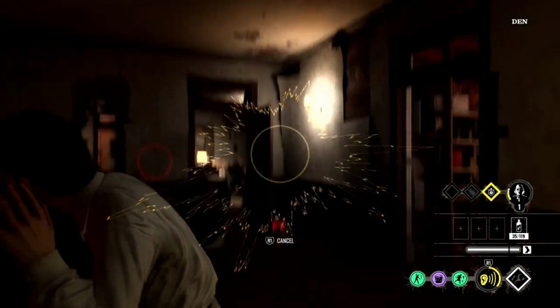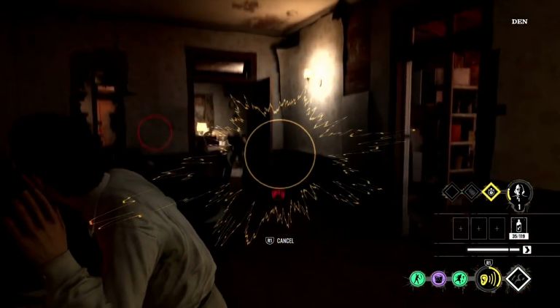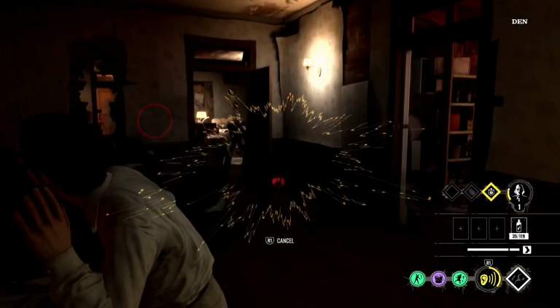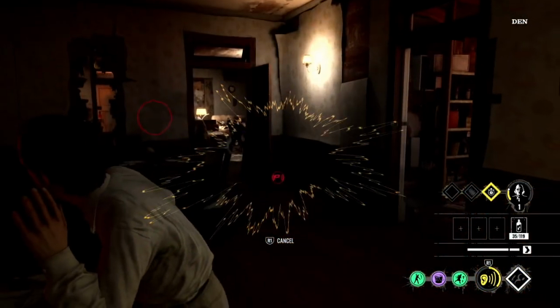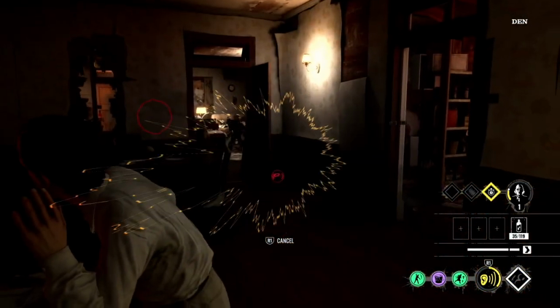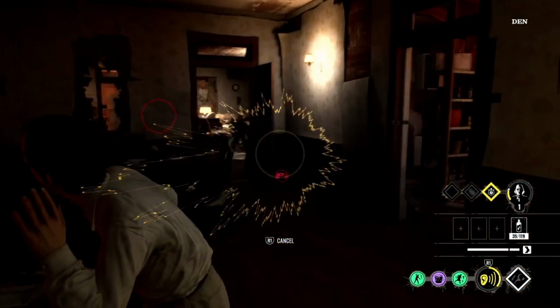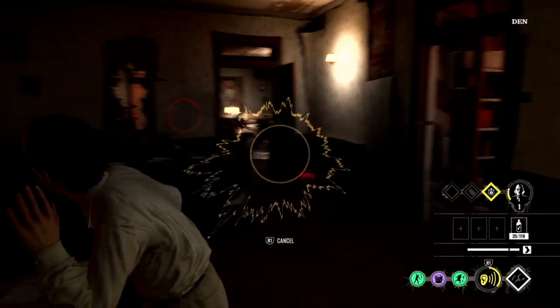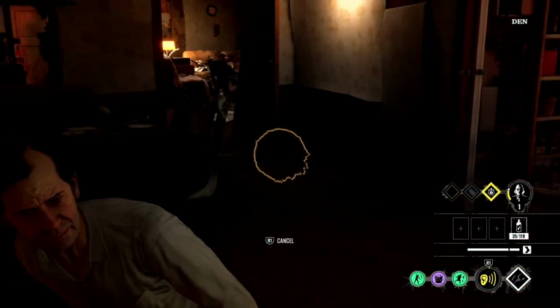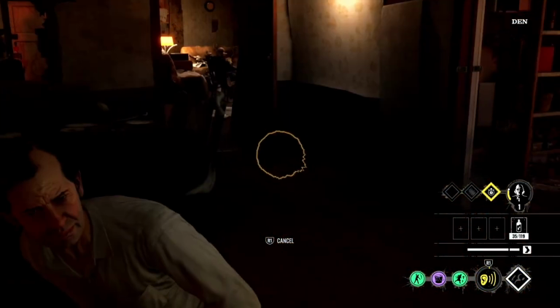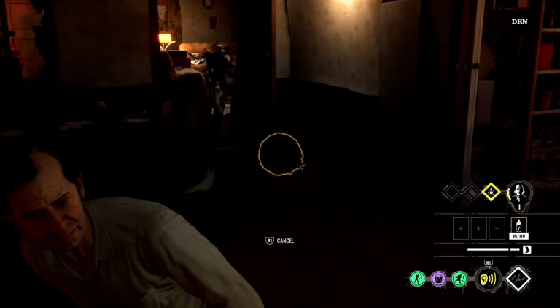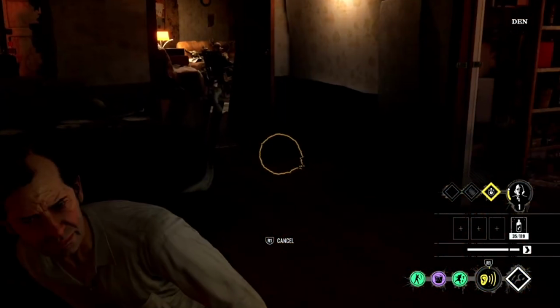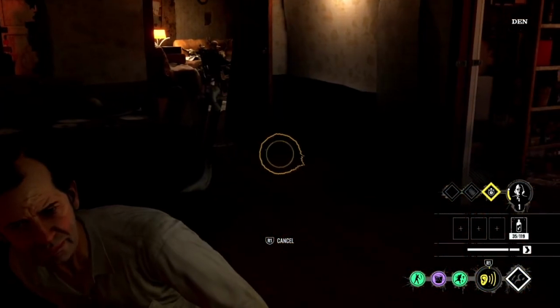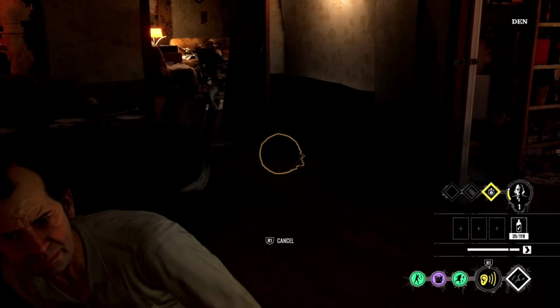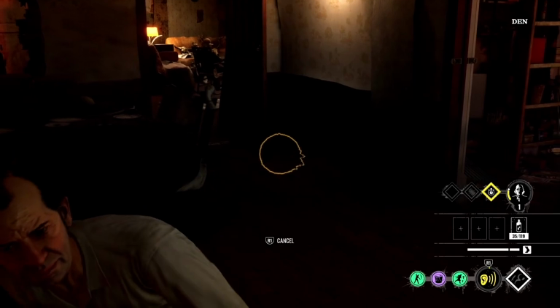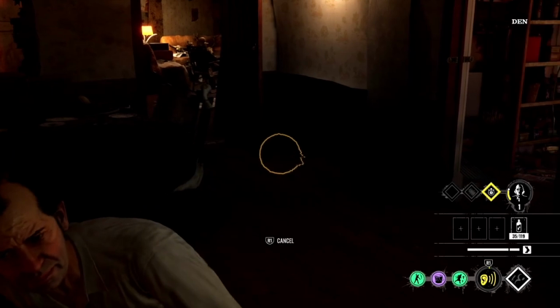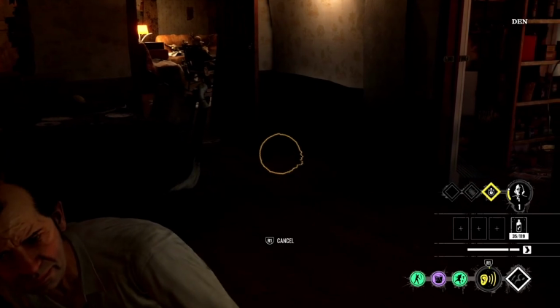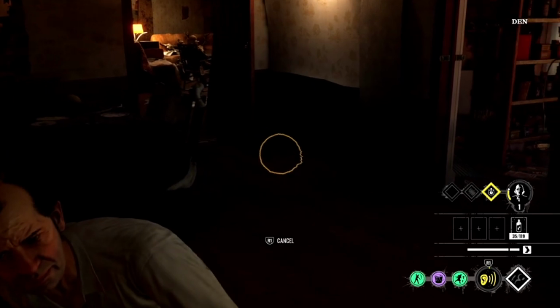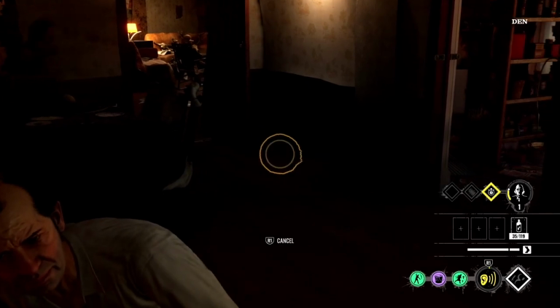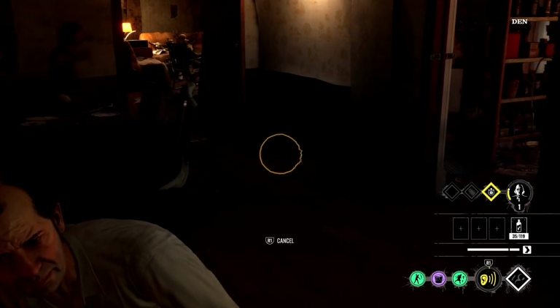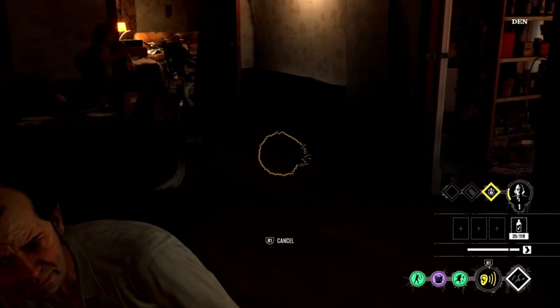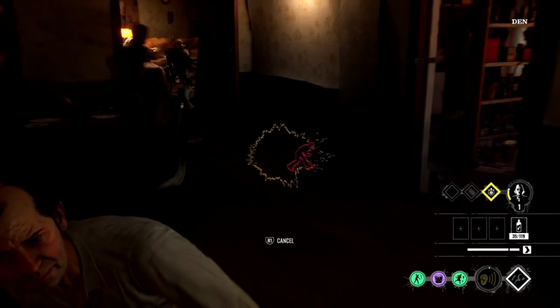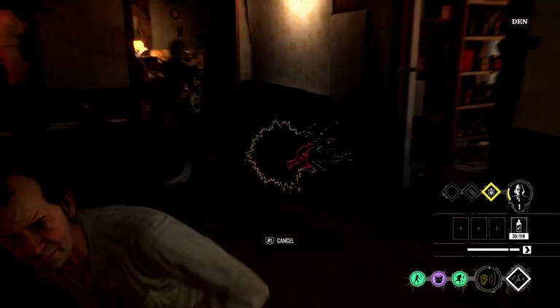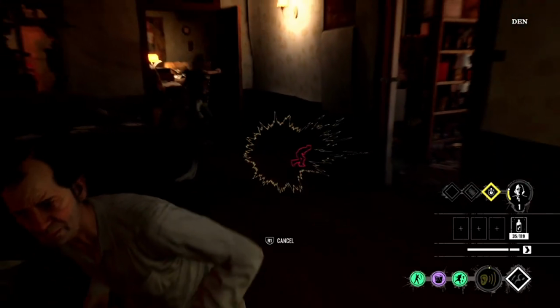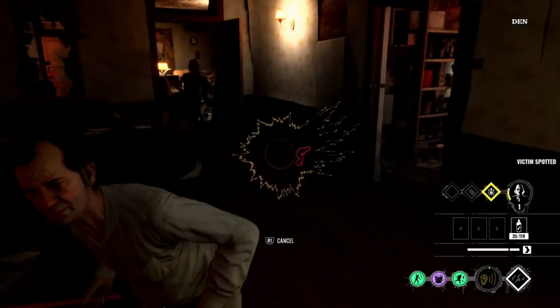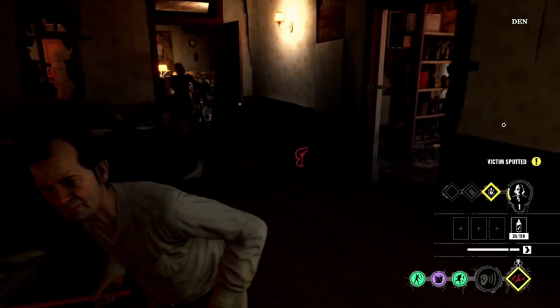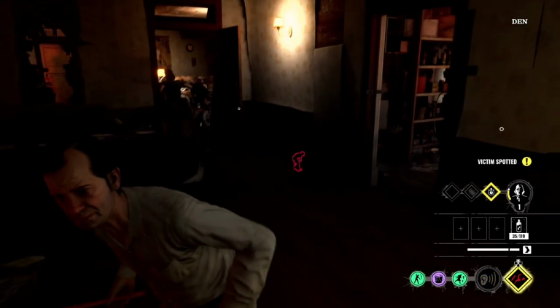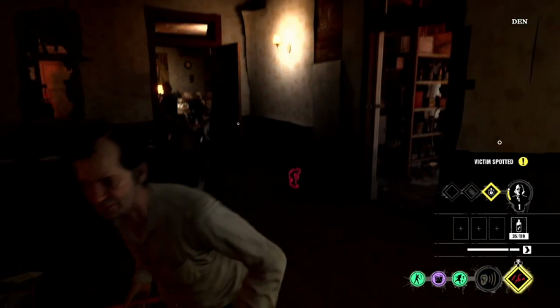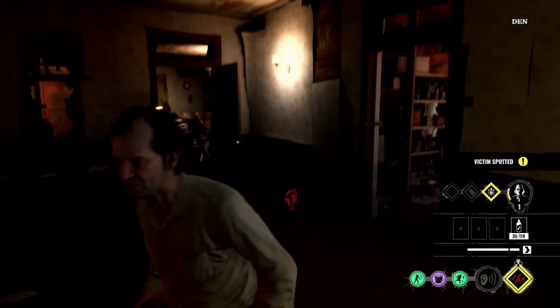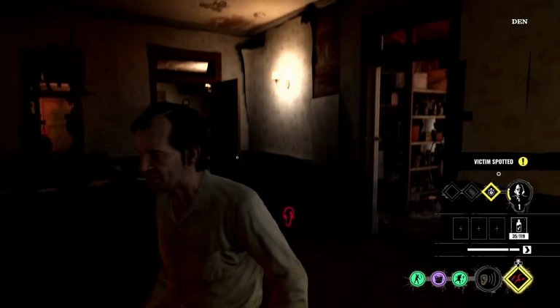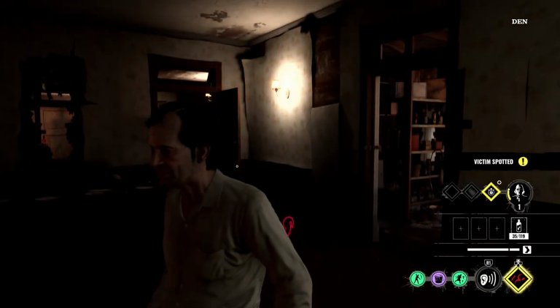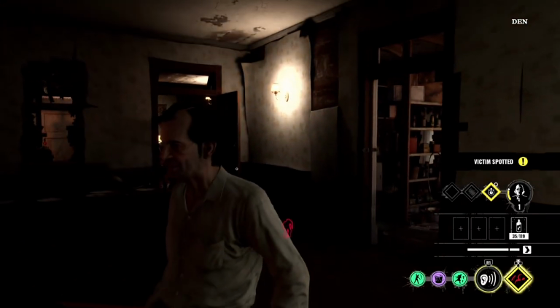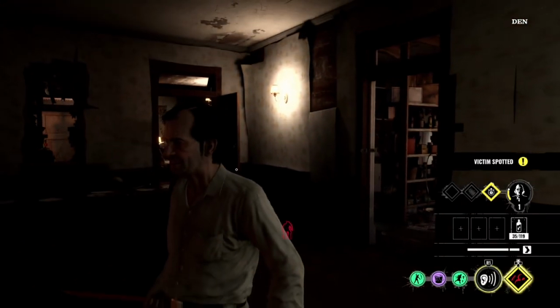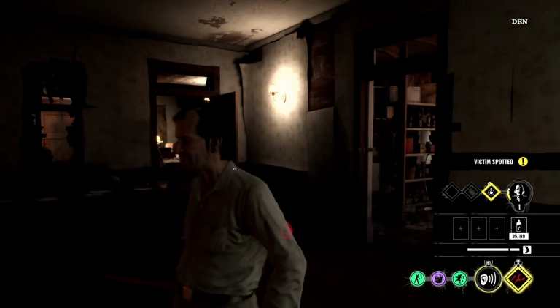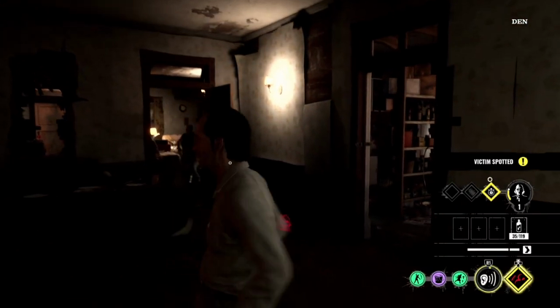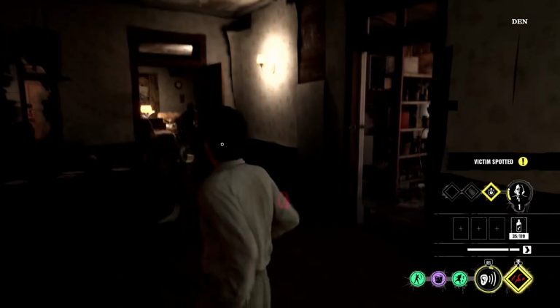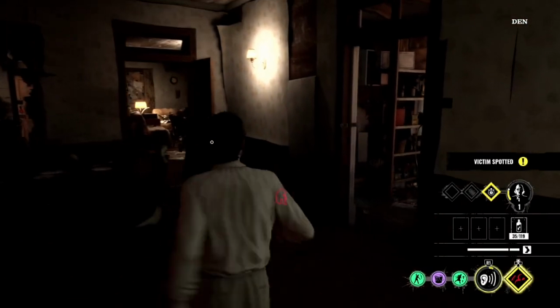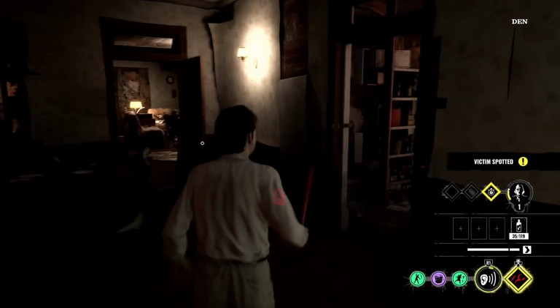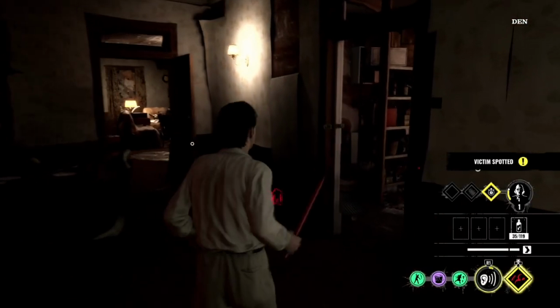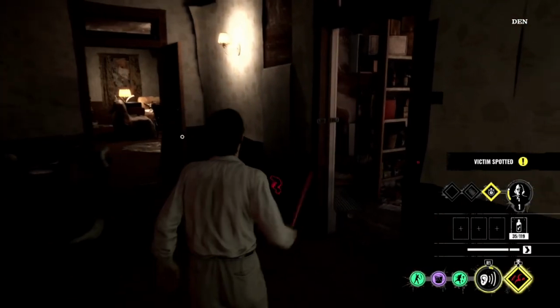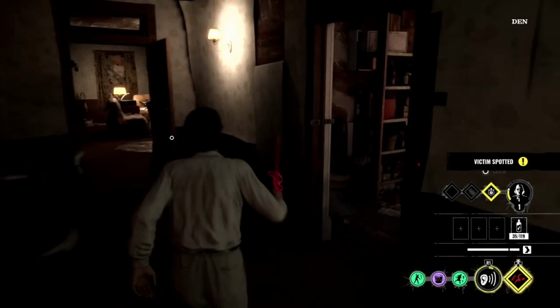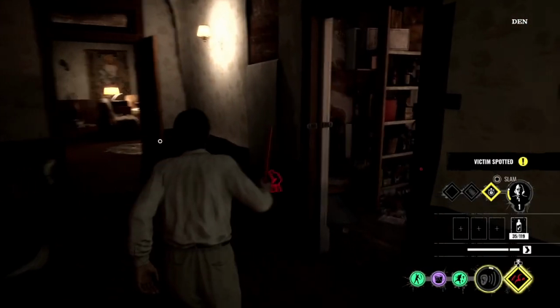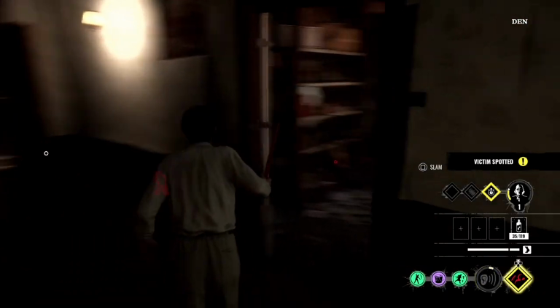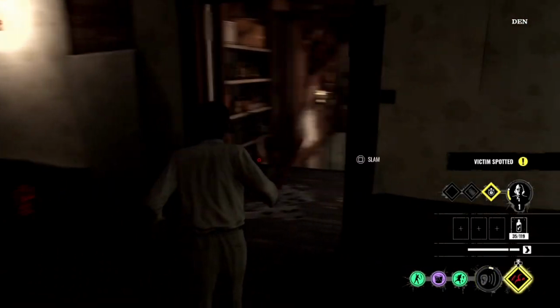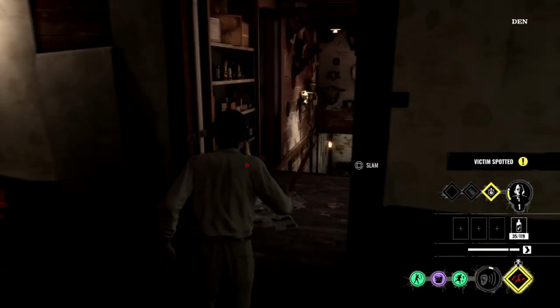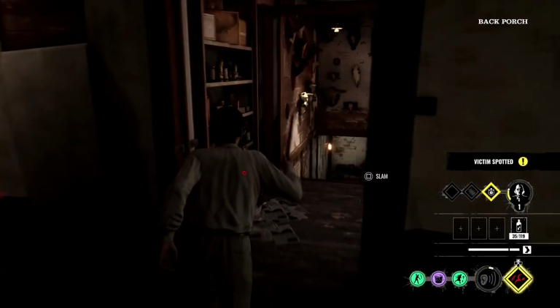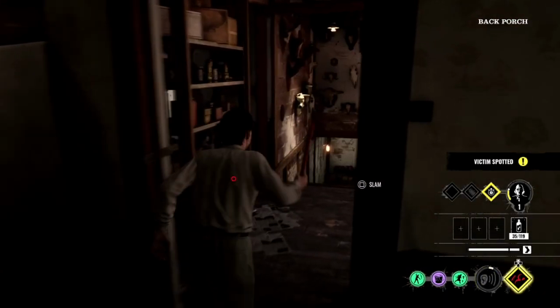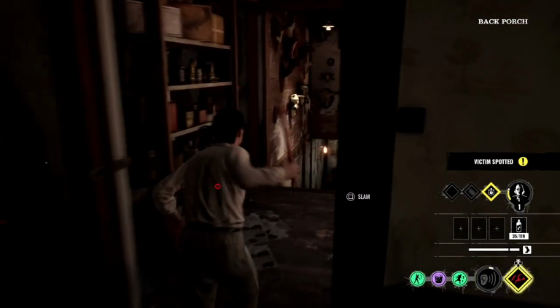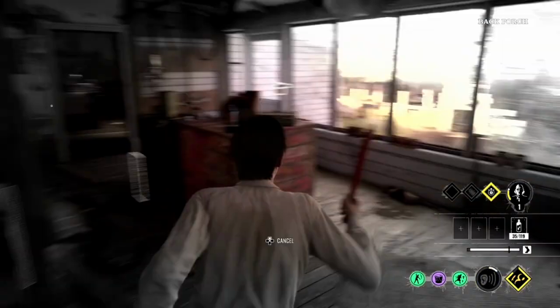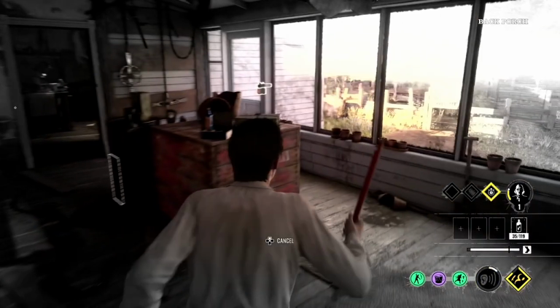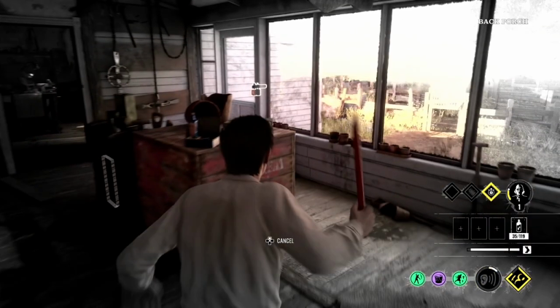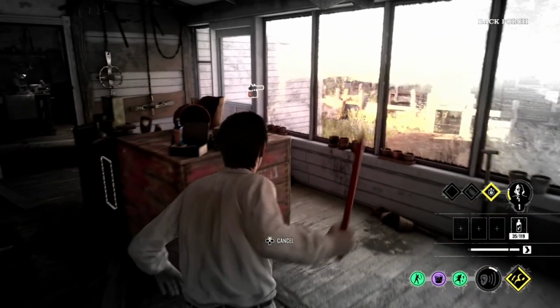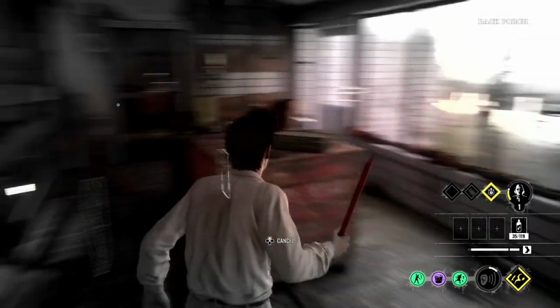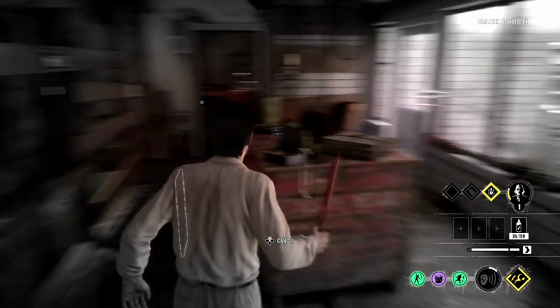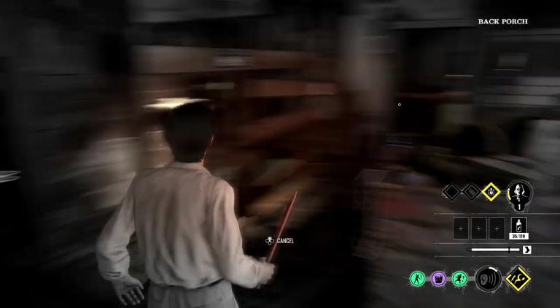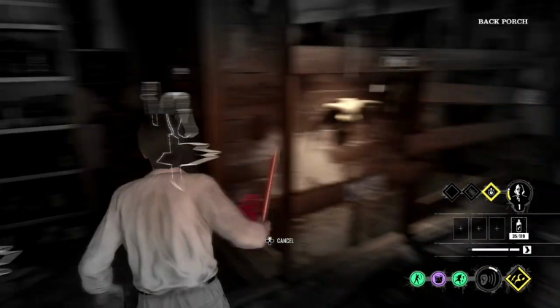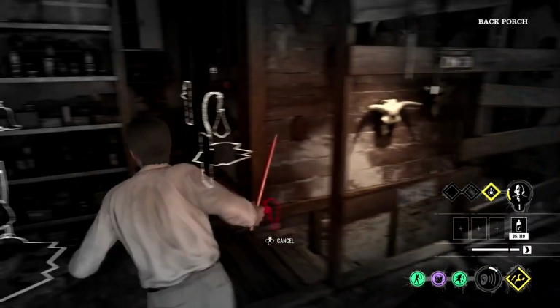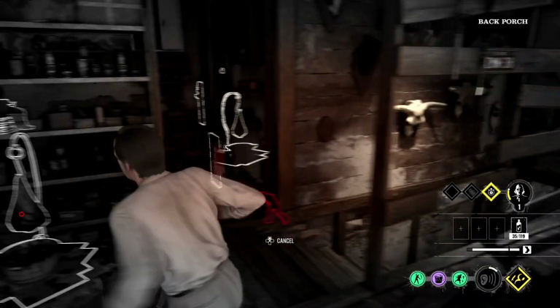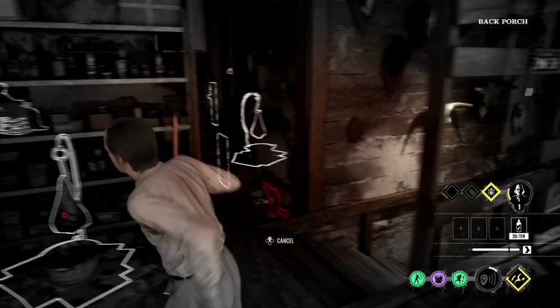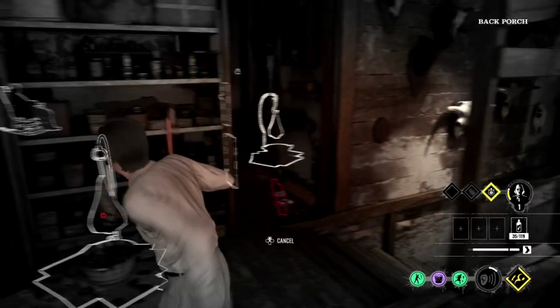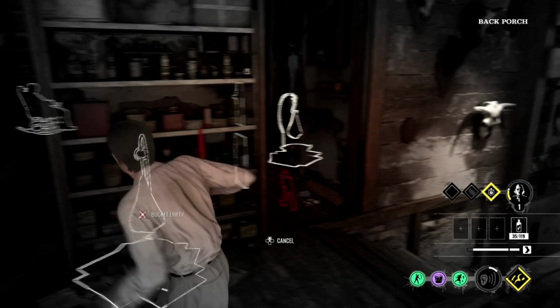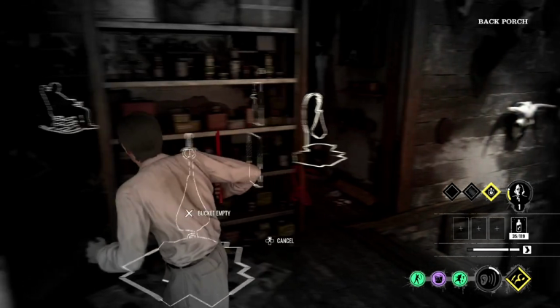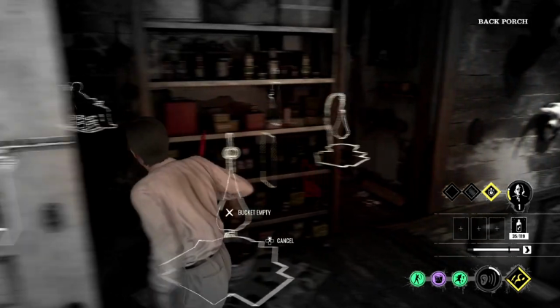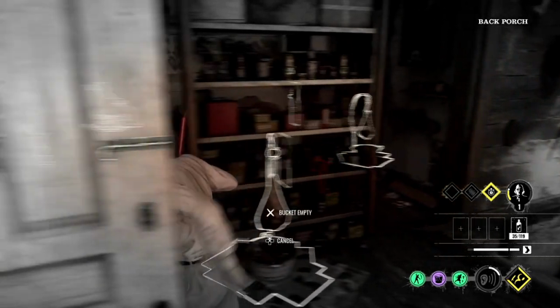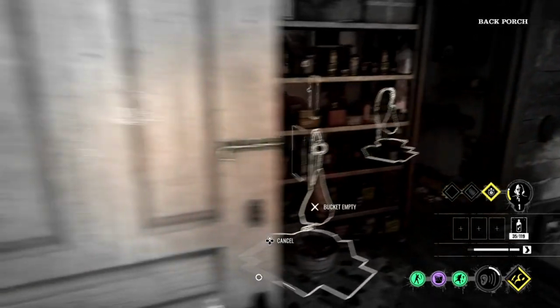The fuse box is right on top of these stairs. Go downstairs. Oh wait, wait — I just heard someone.